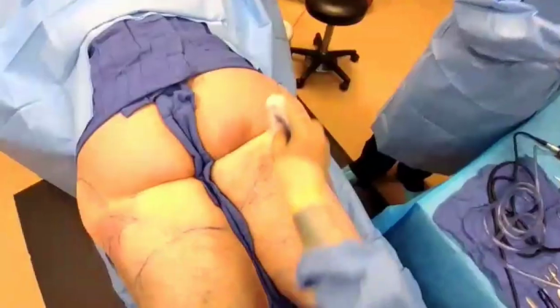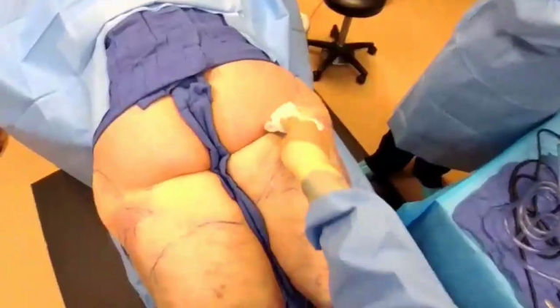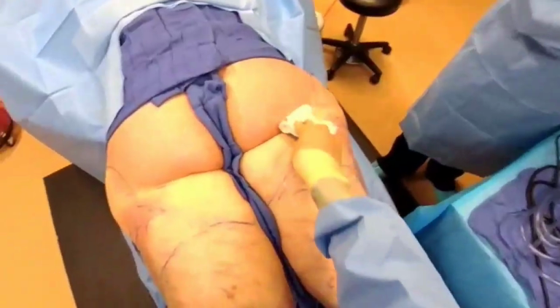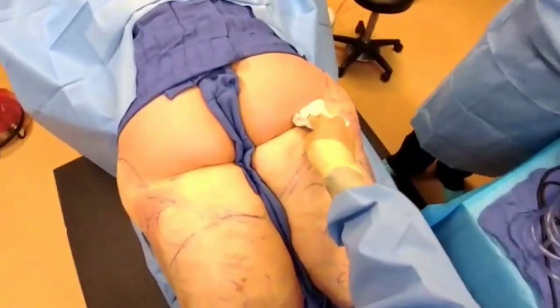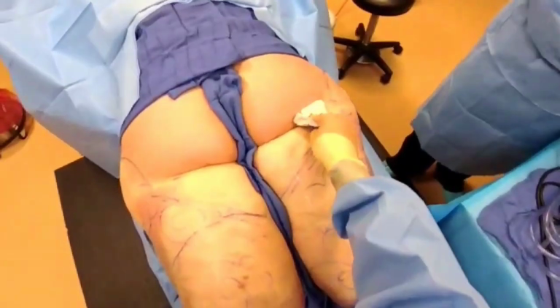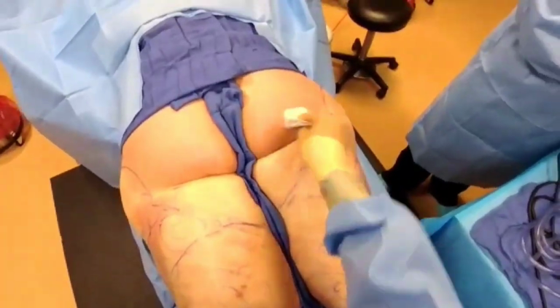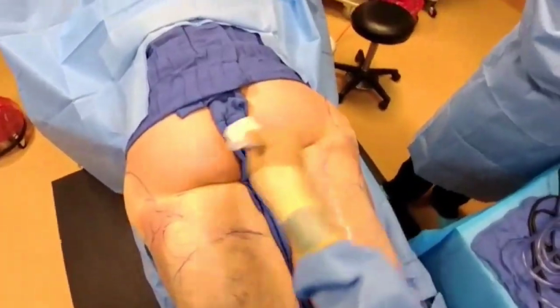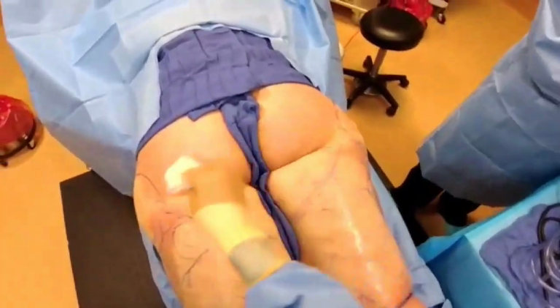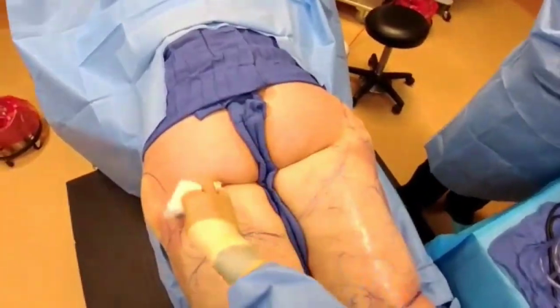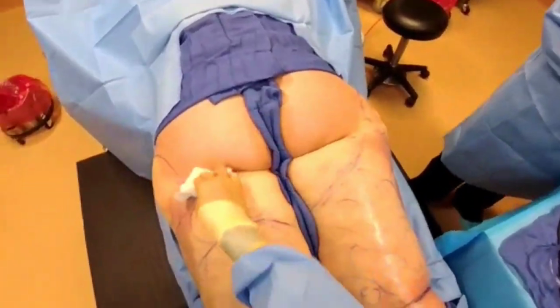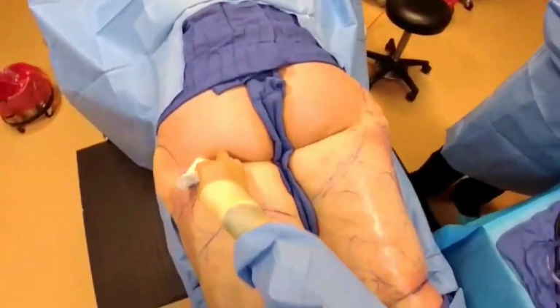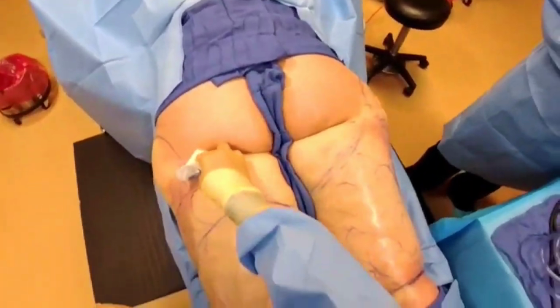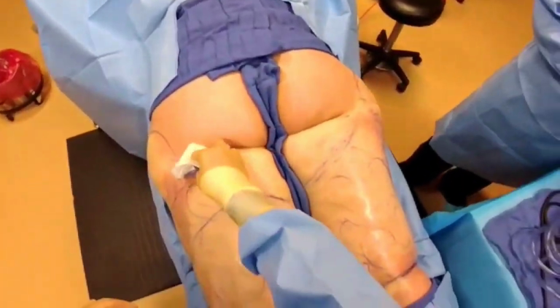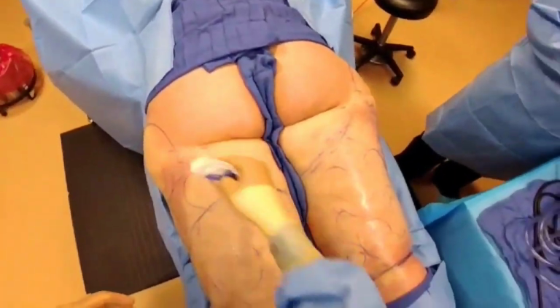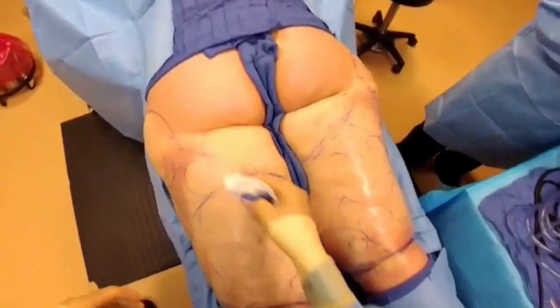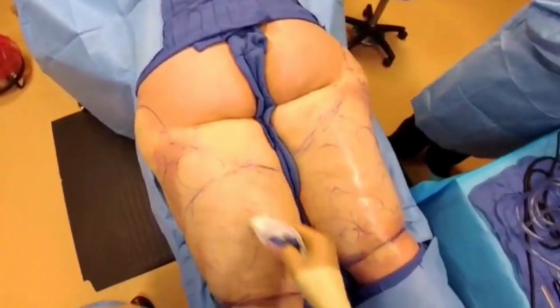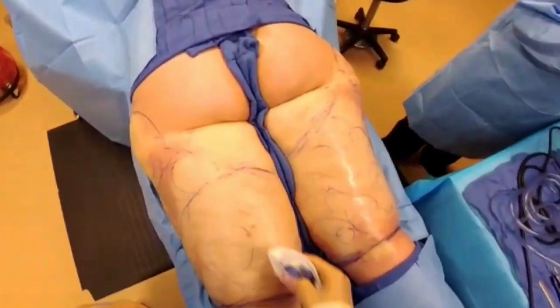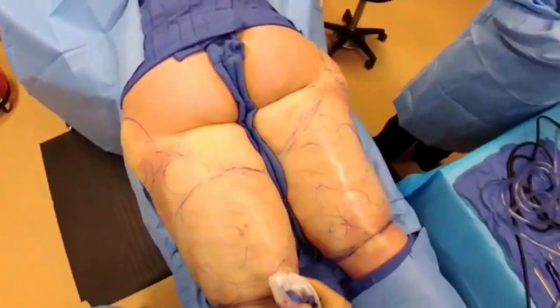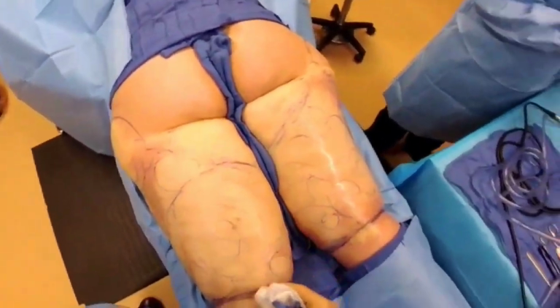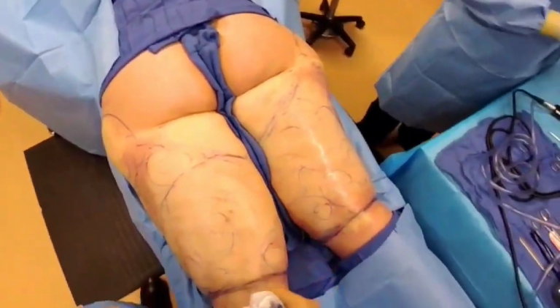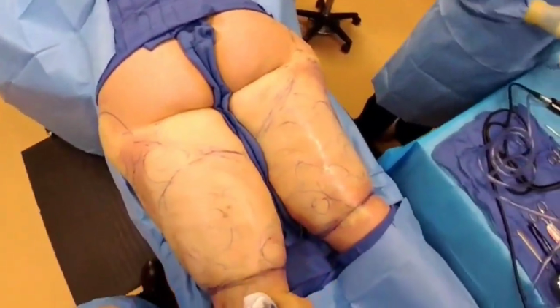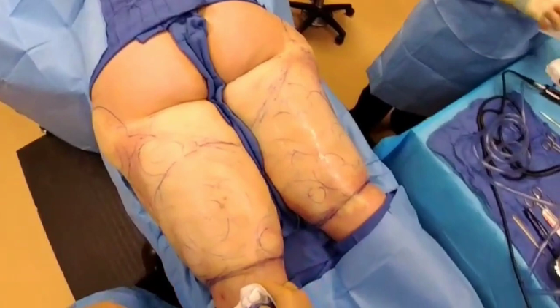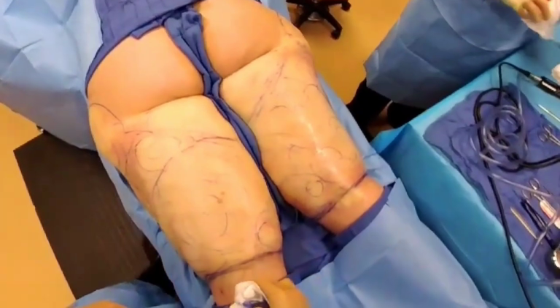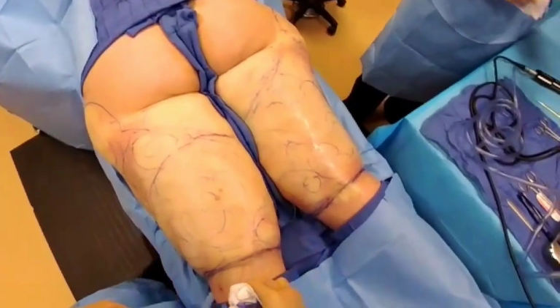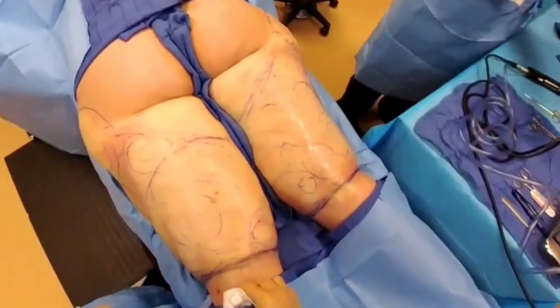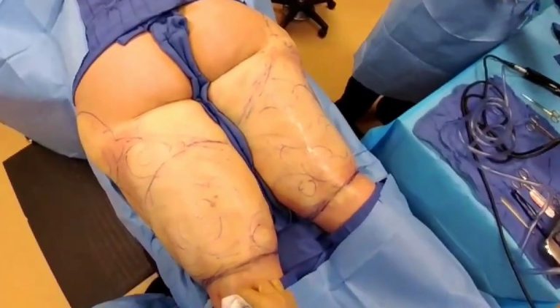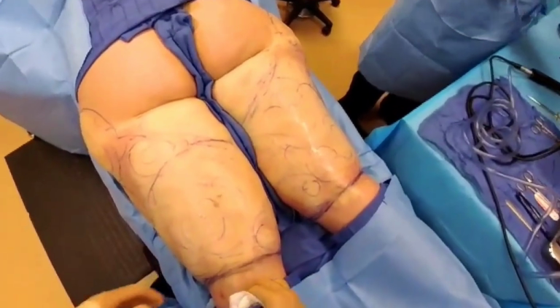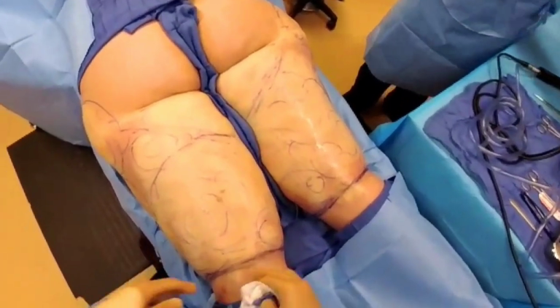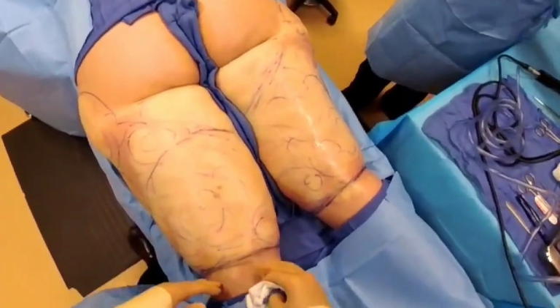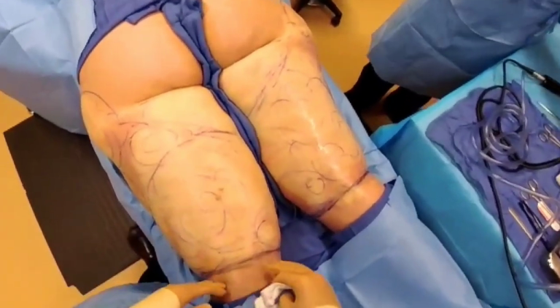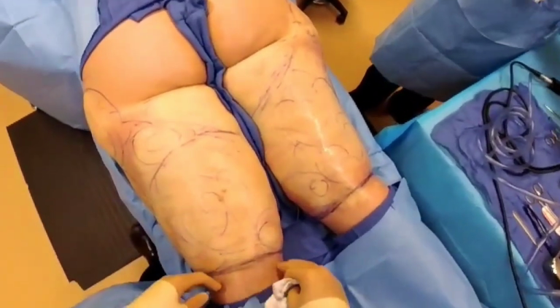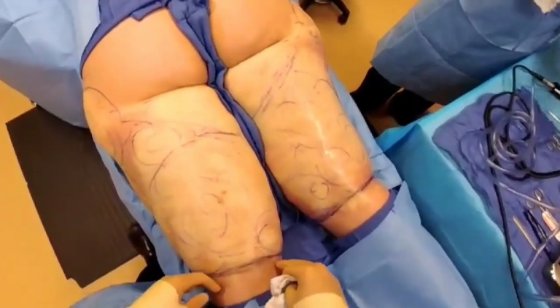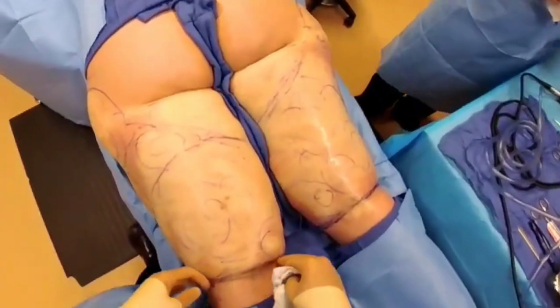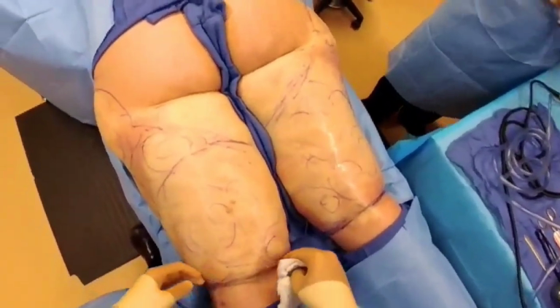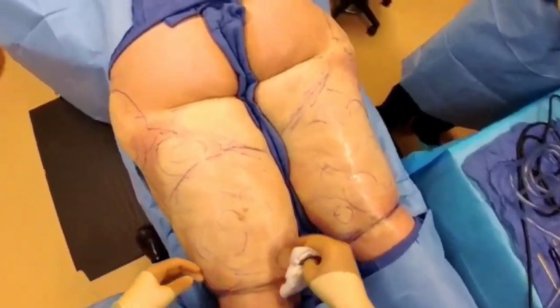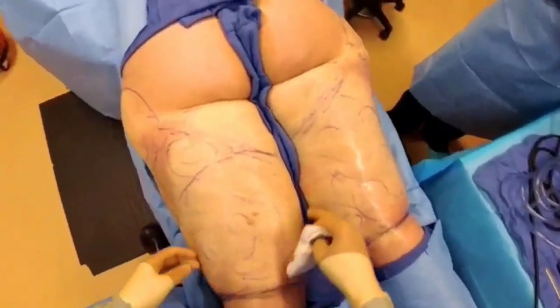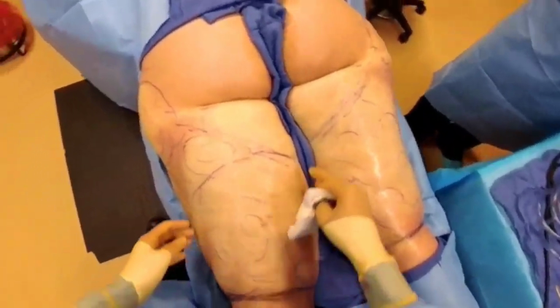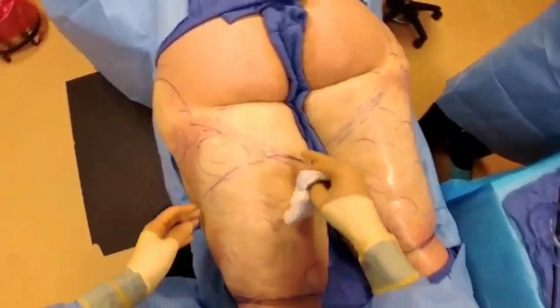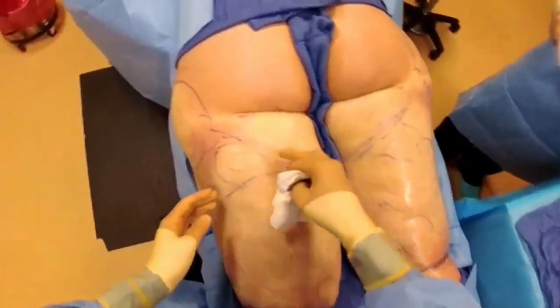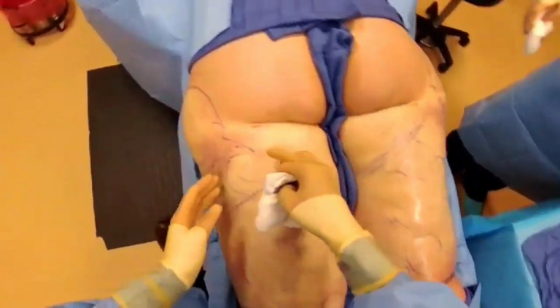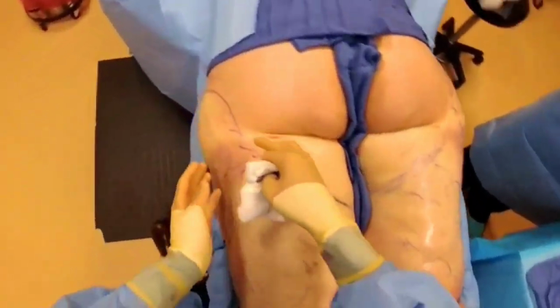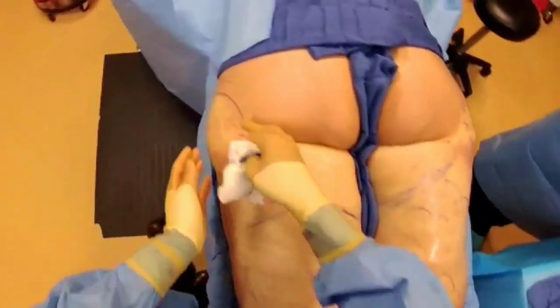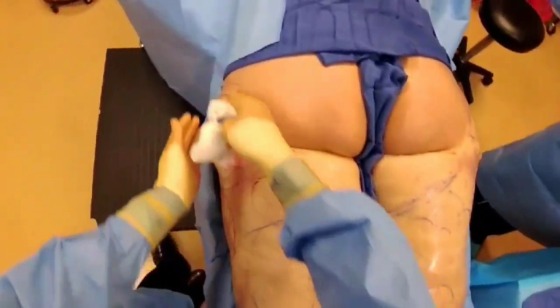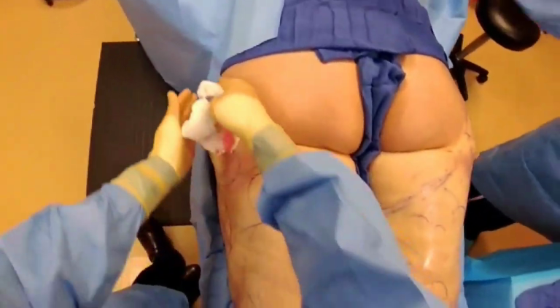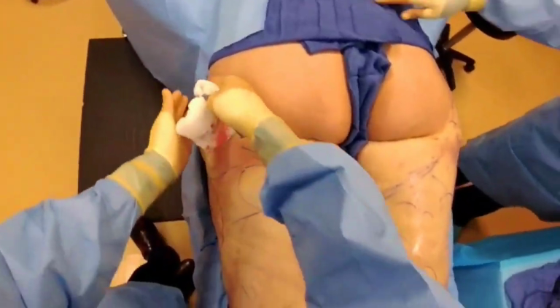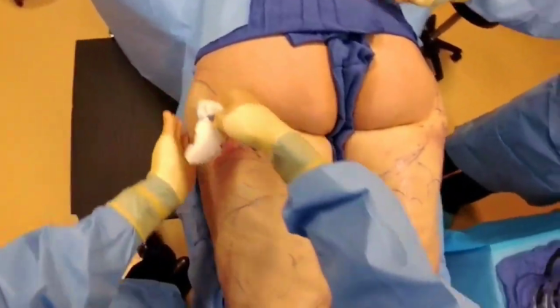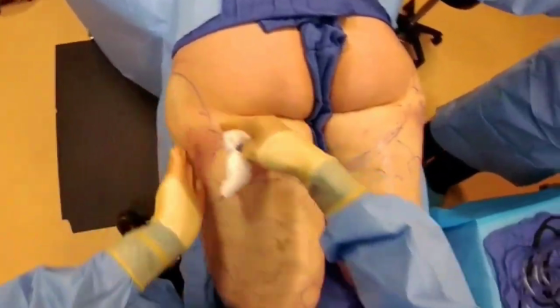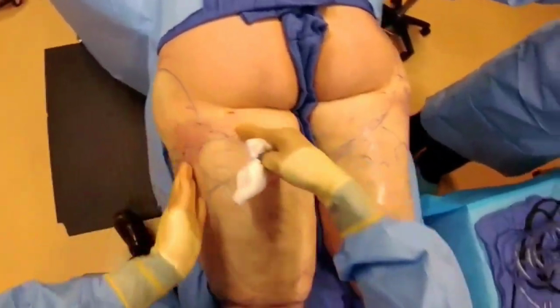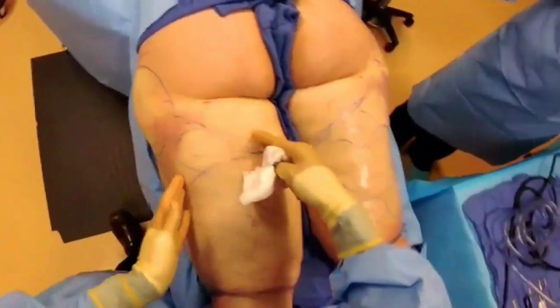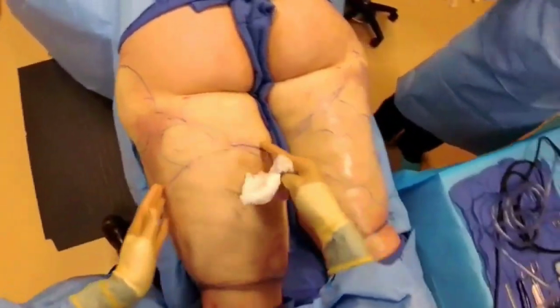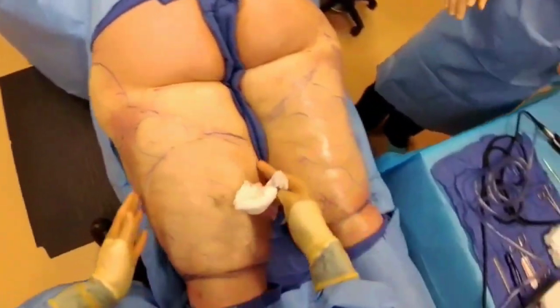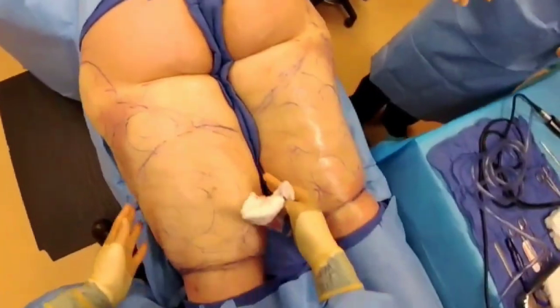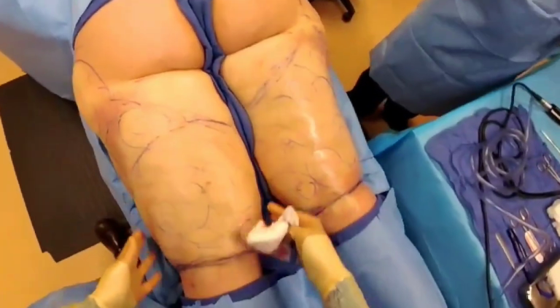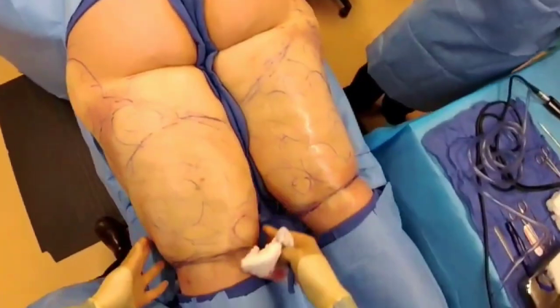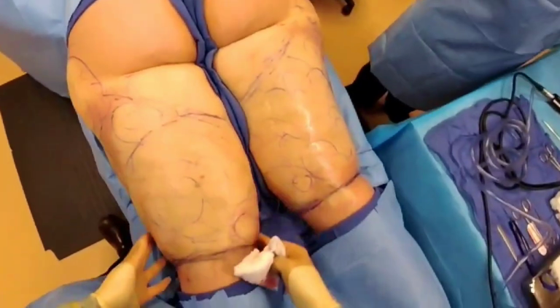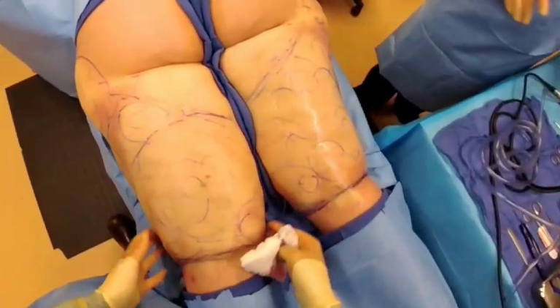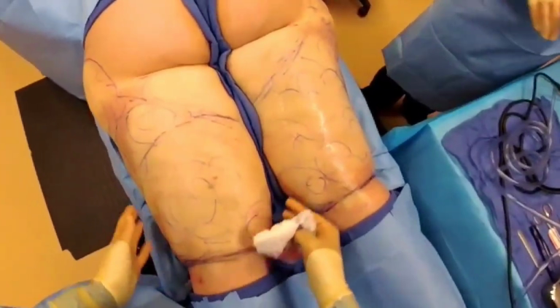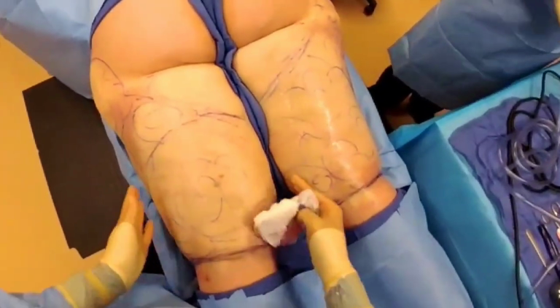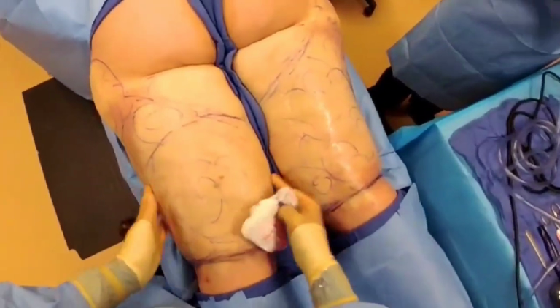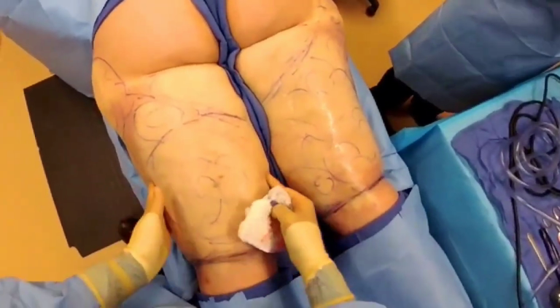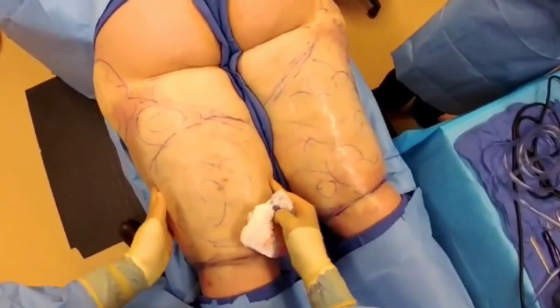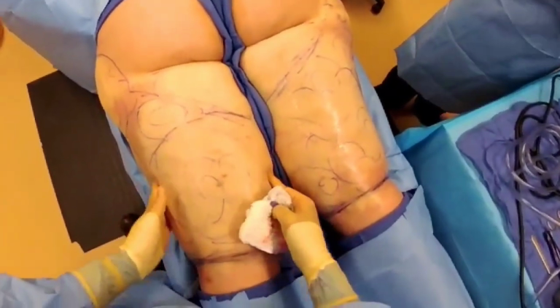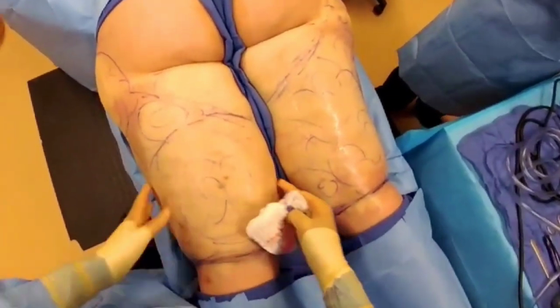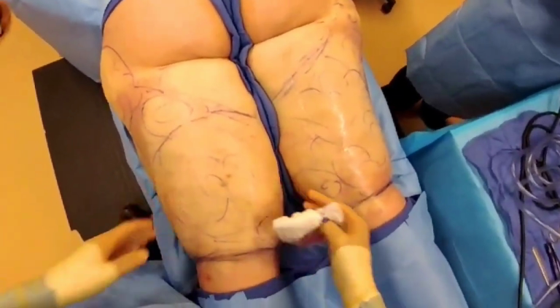Starting with the liposuction of the thighs behind the knee, so we're going to go all of this here — make that smaller.